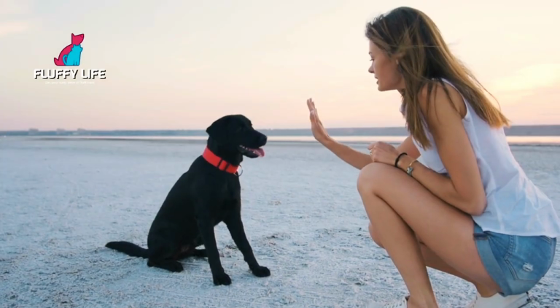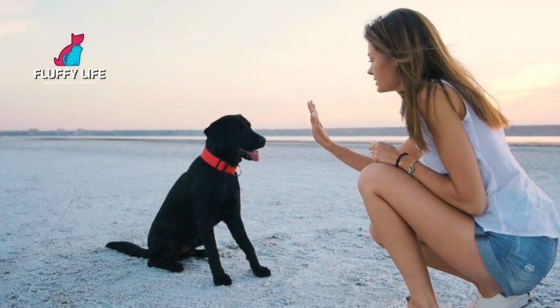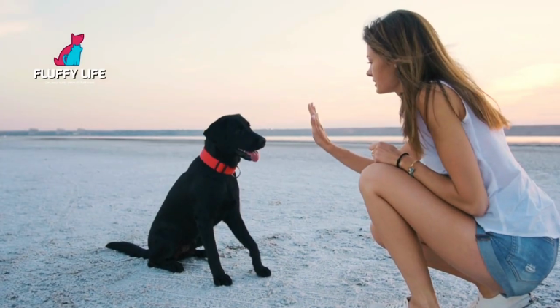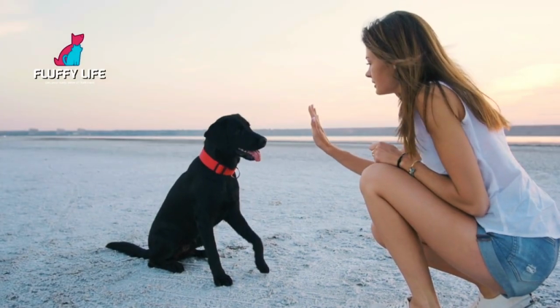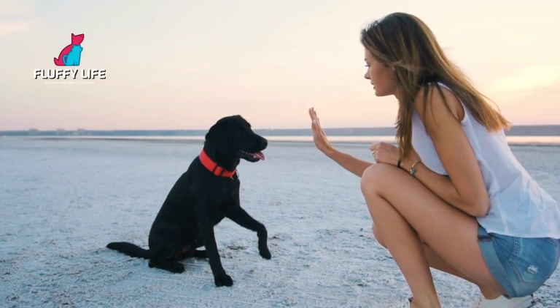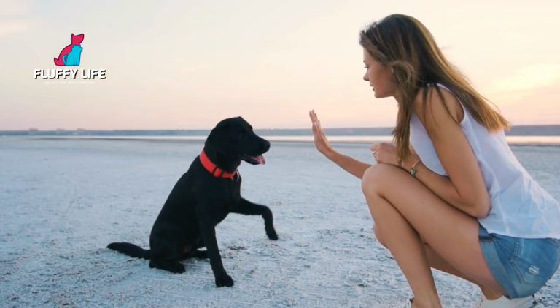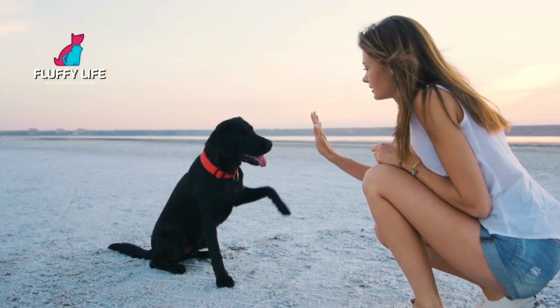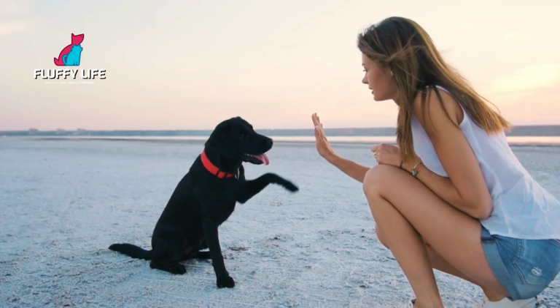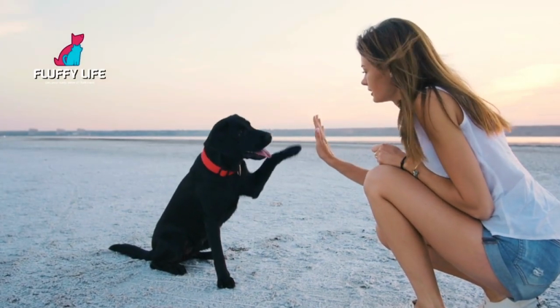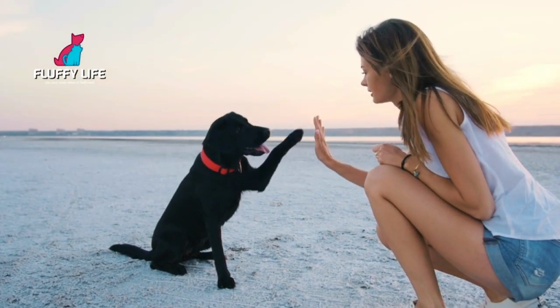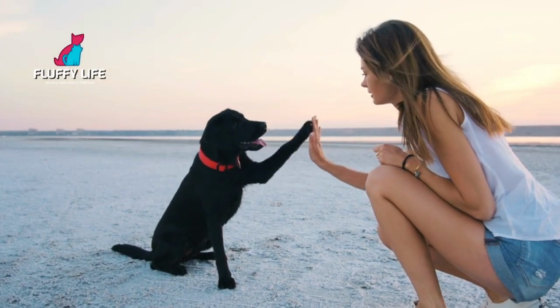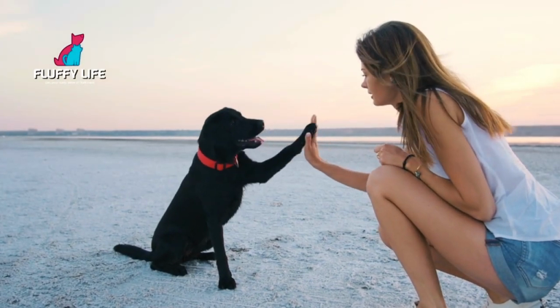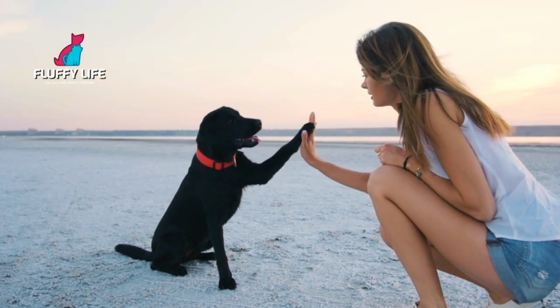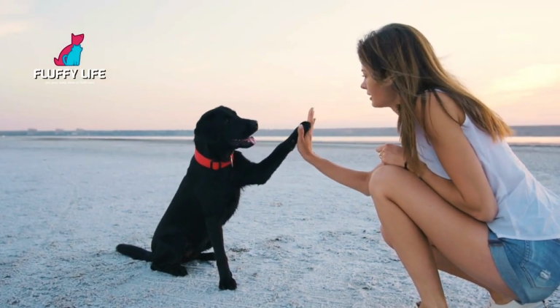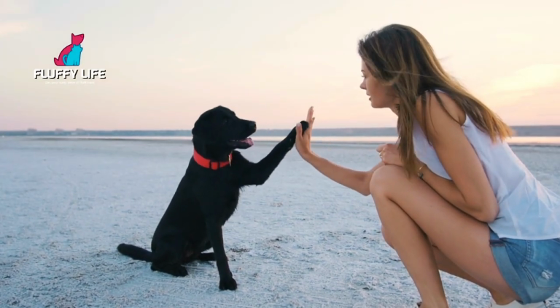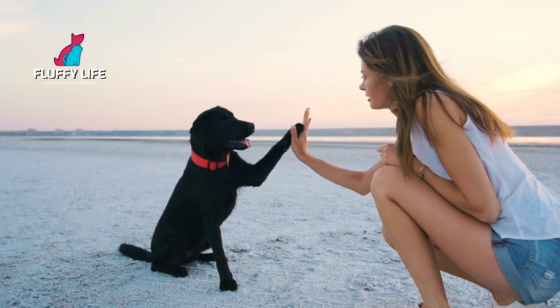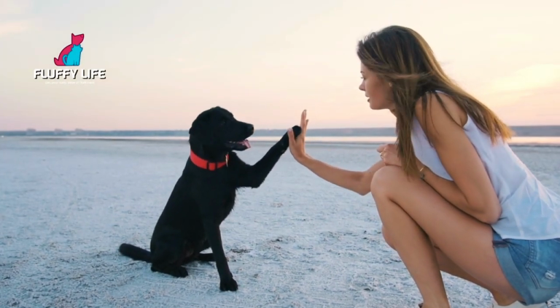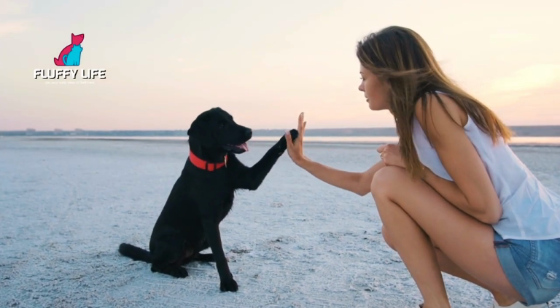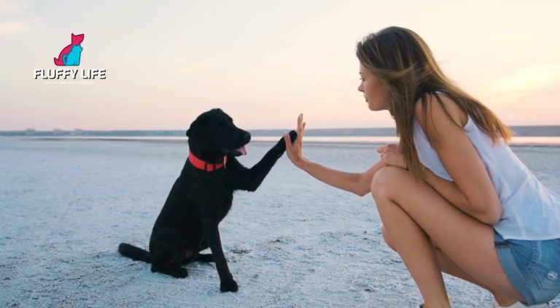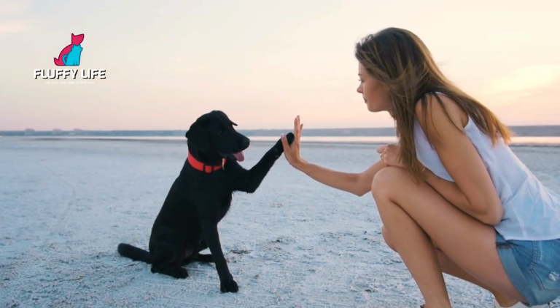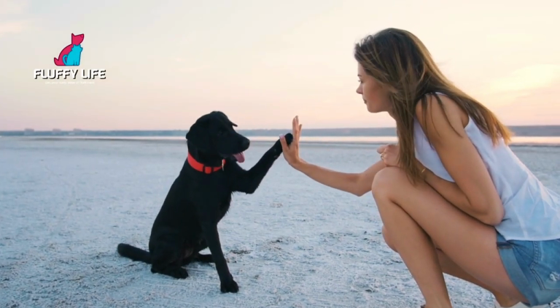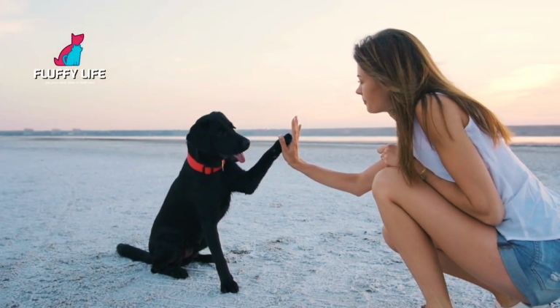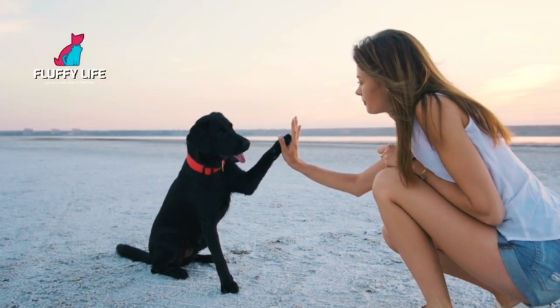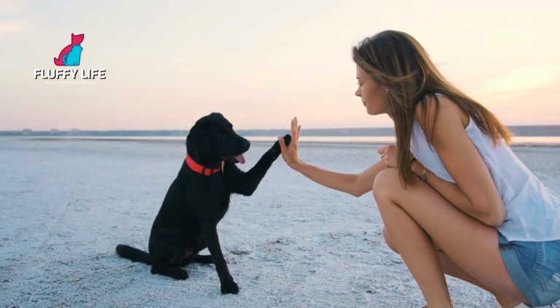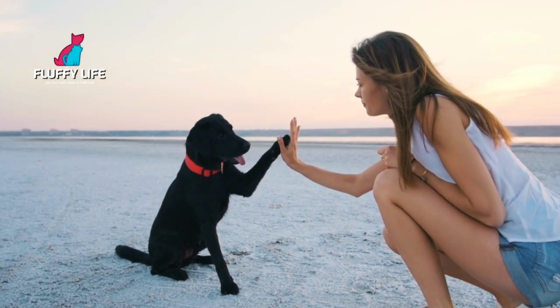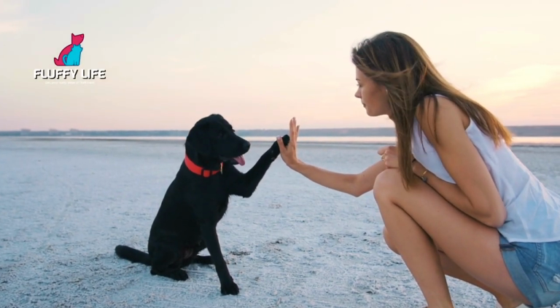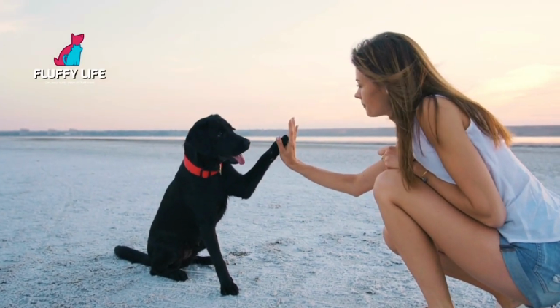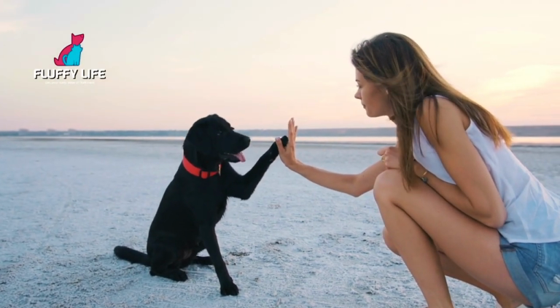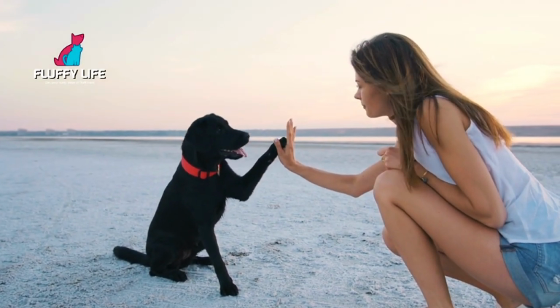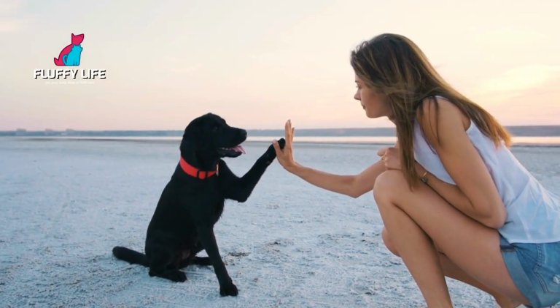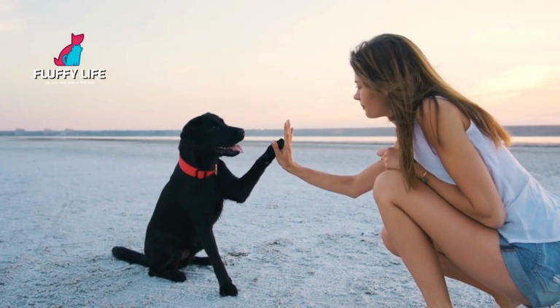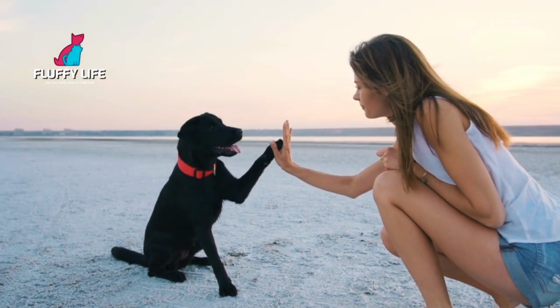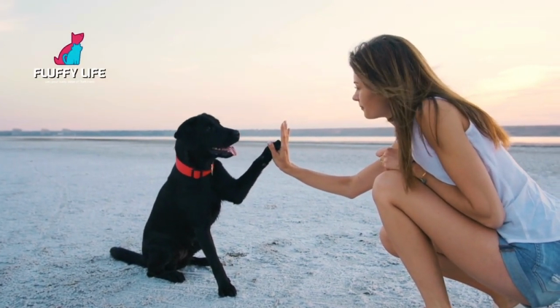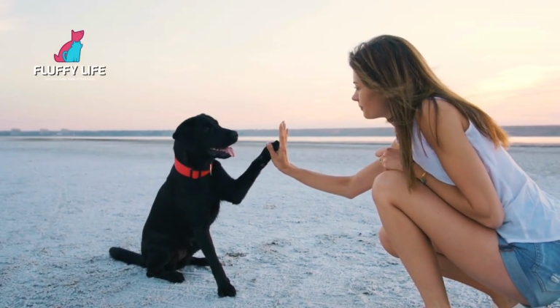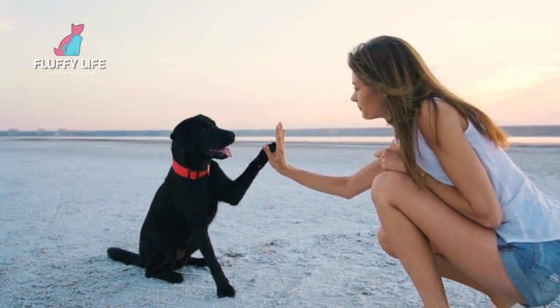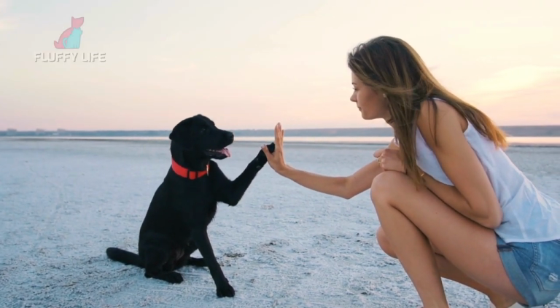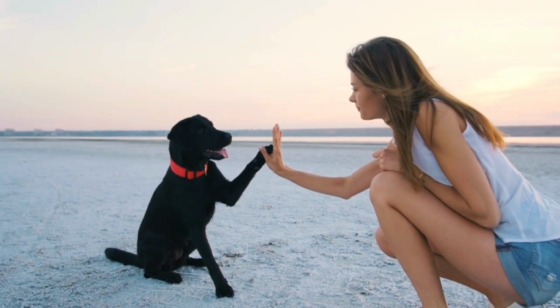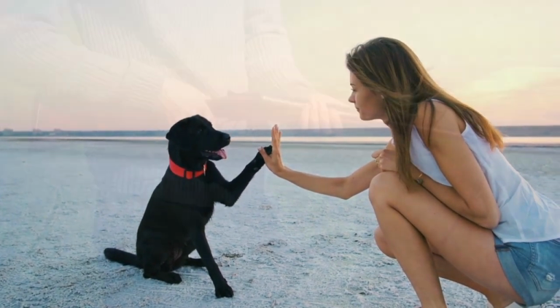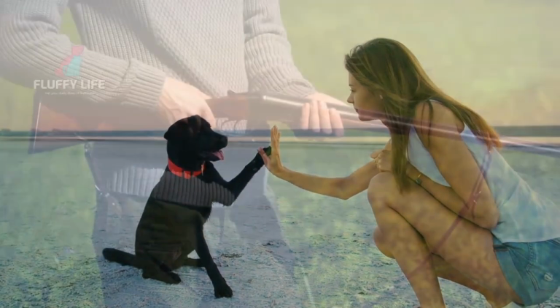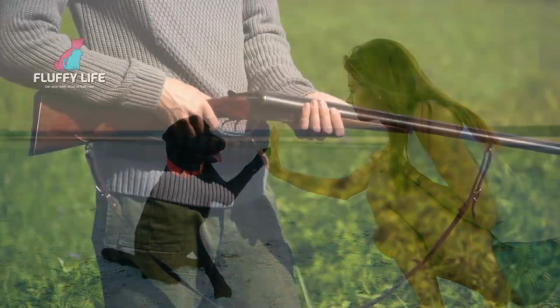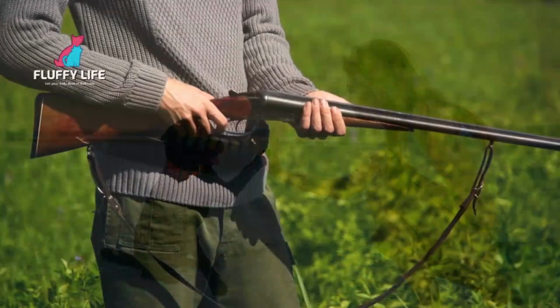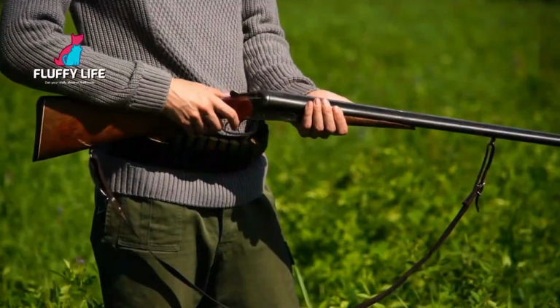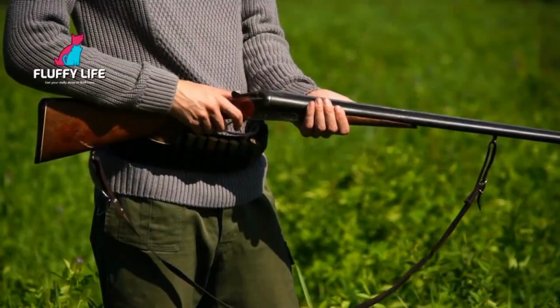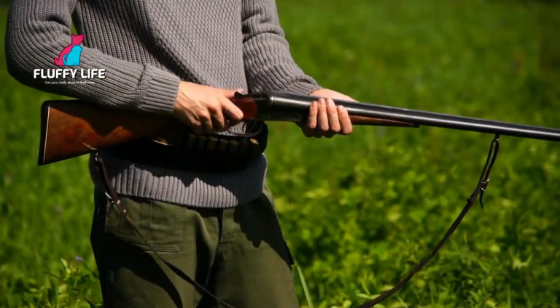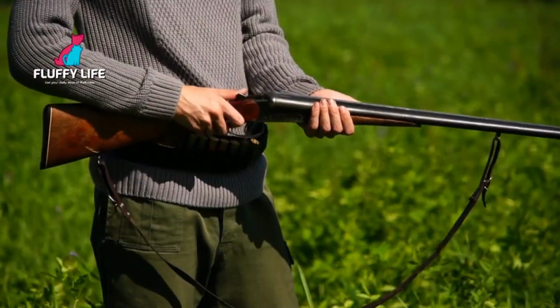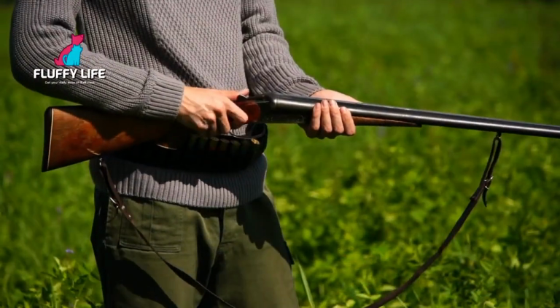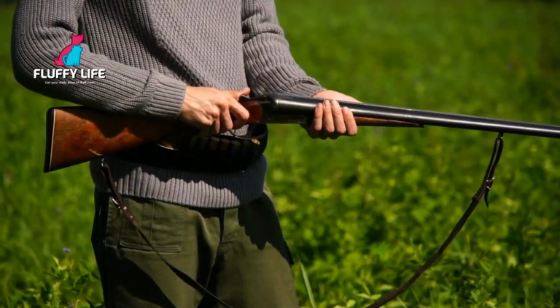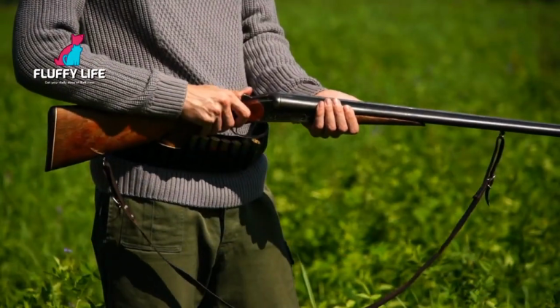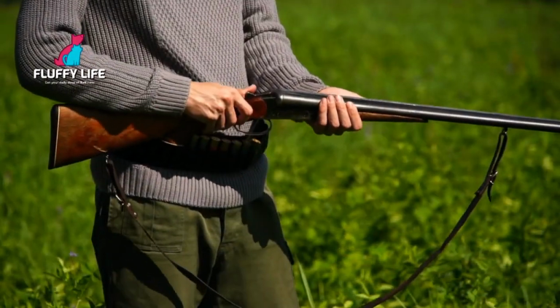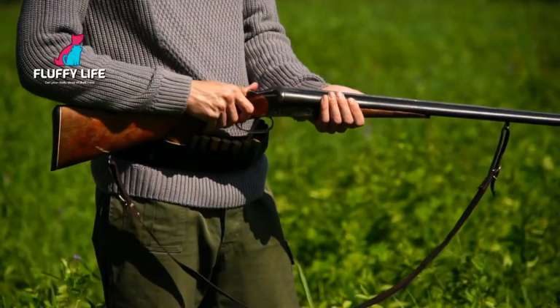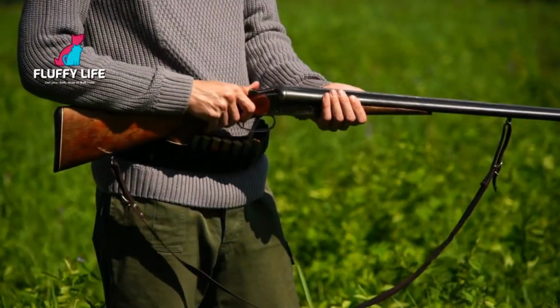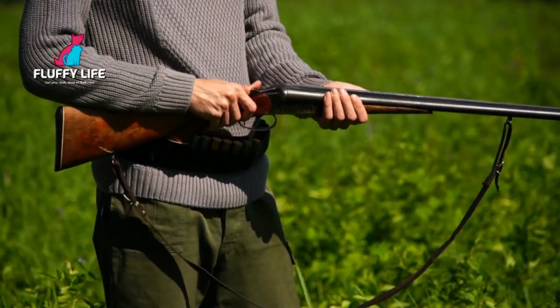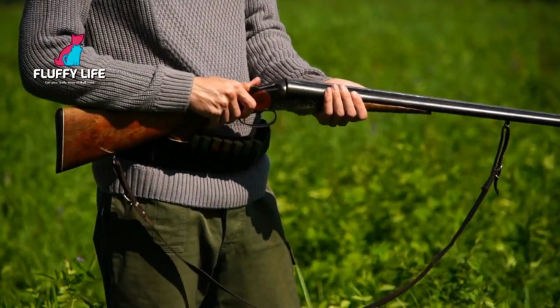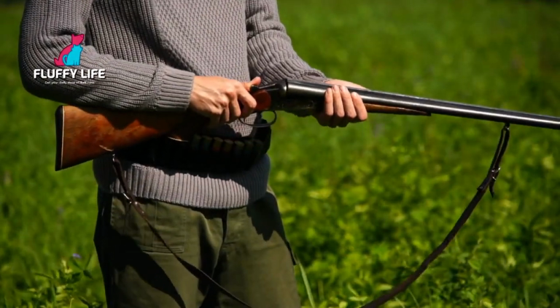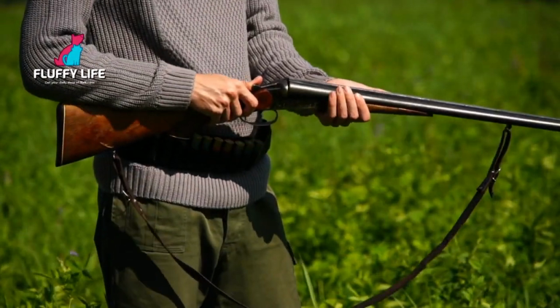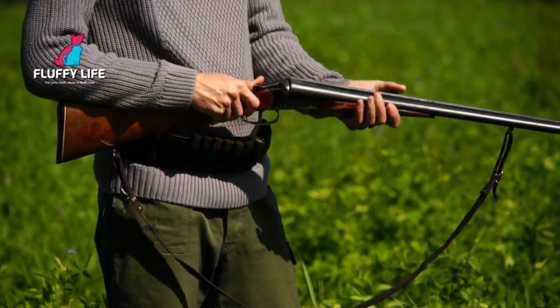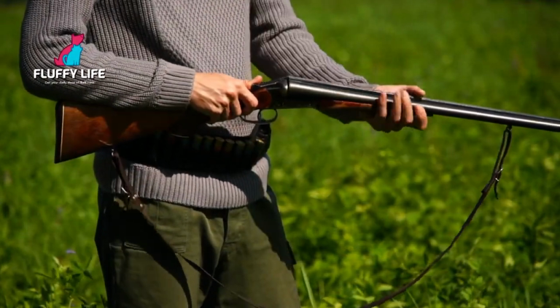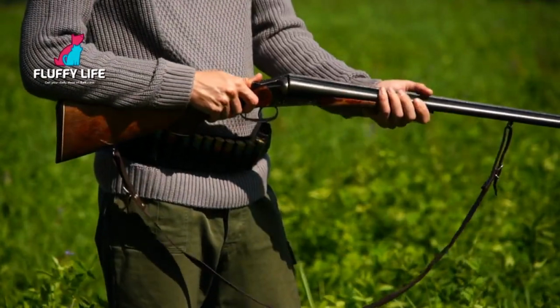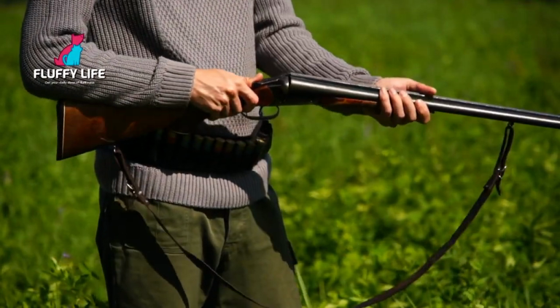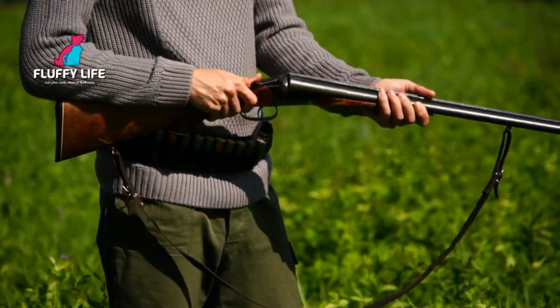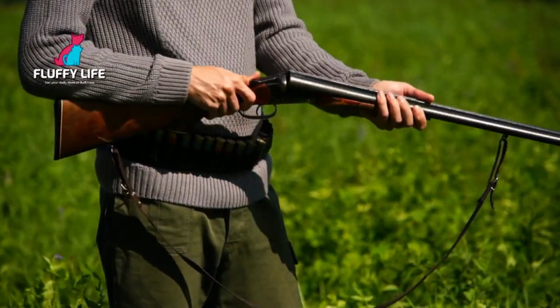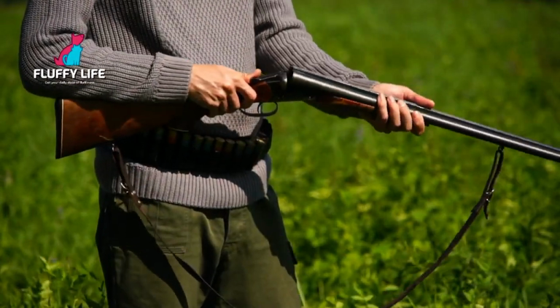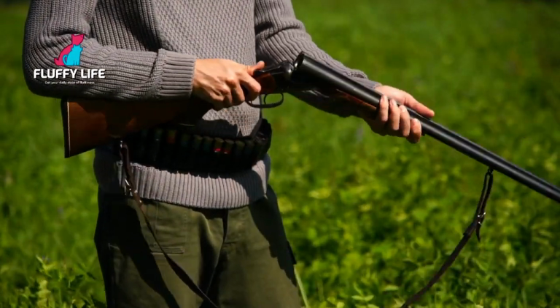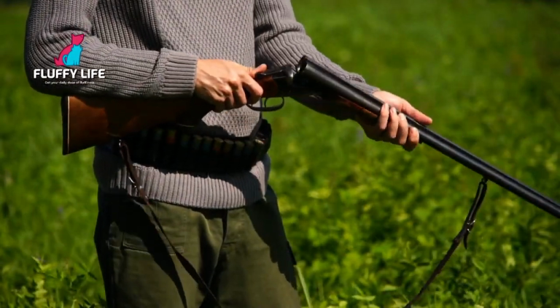Overall, the Labrador Retriever is a wonderful breed that's perfect for families, hunters, and anyone looking for a loyal companion.